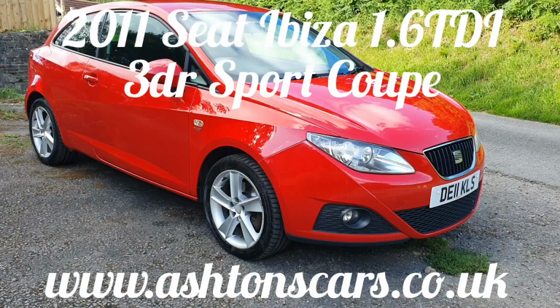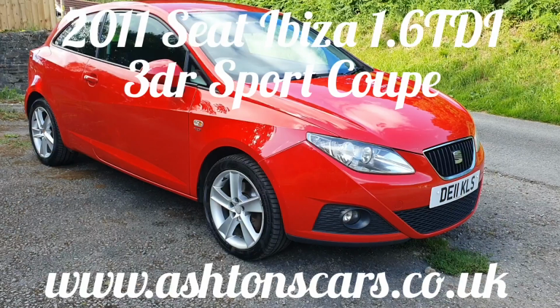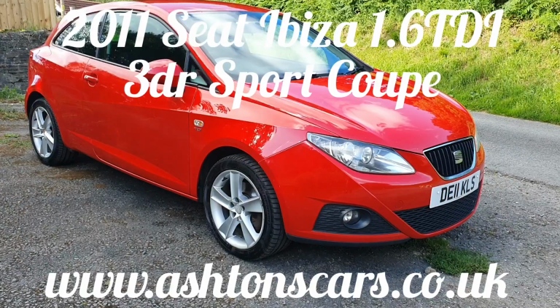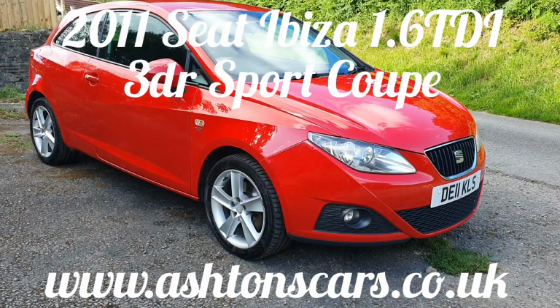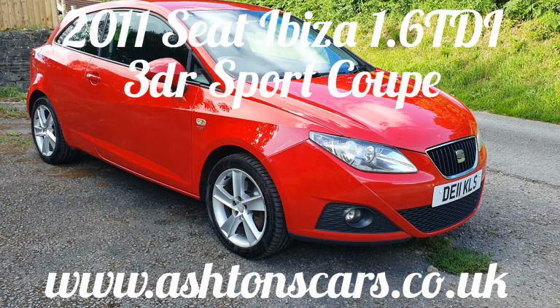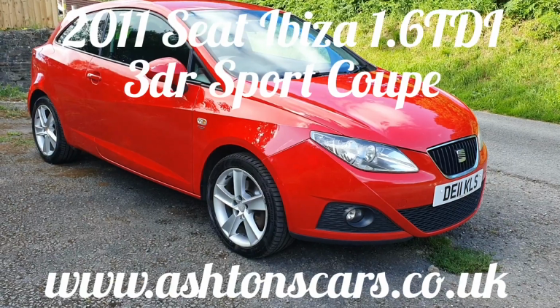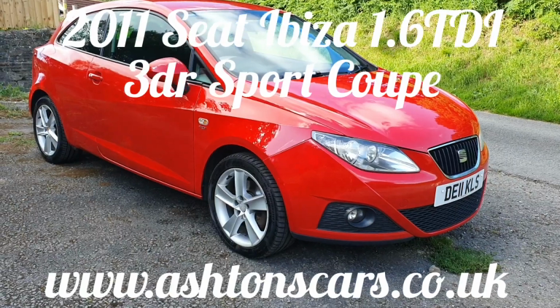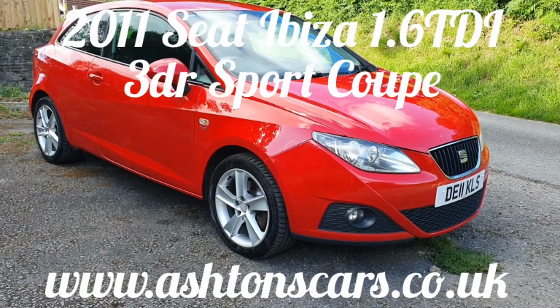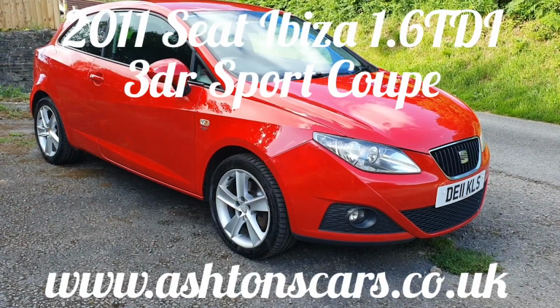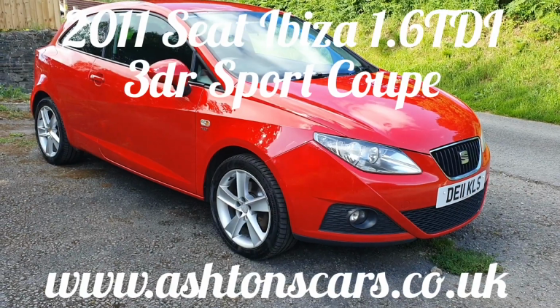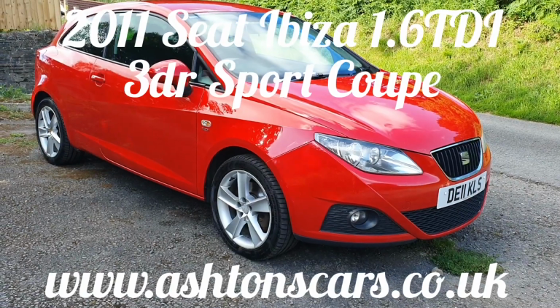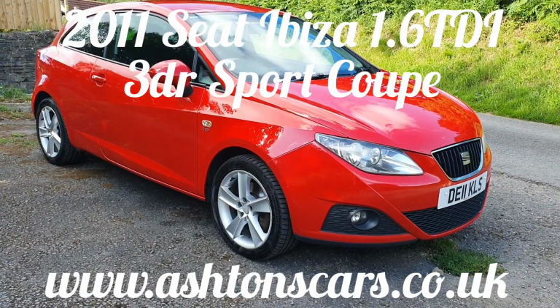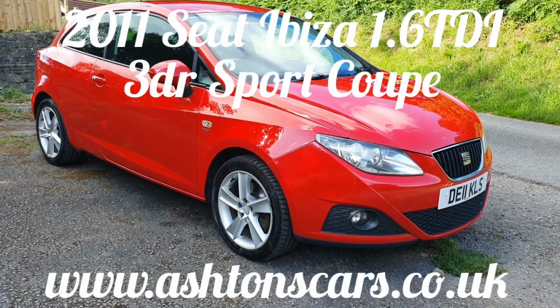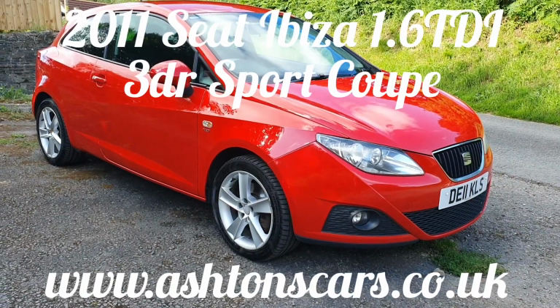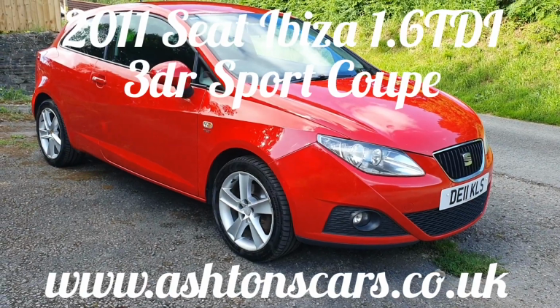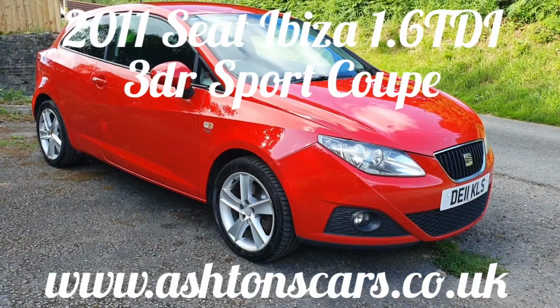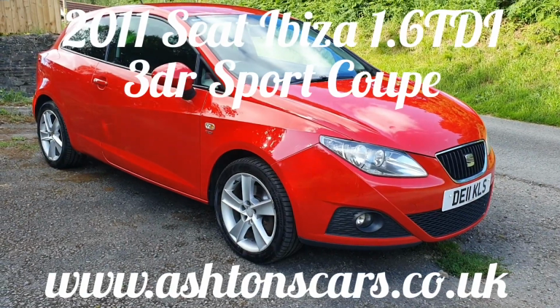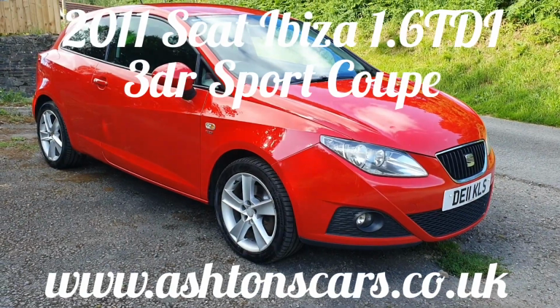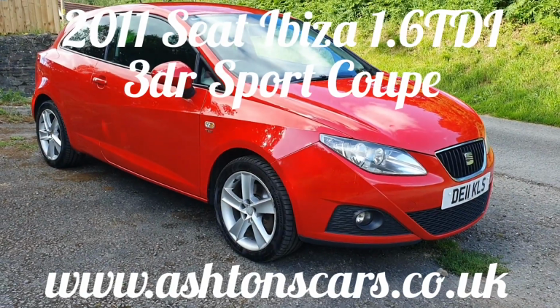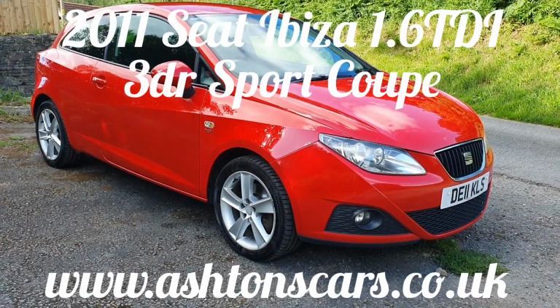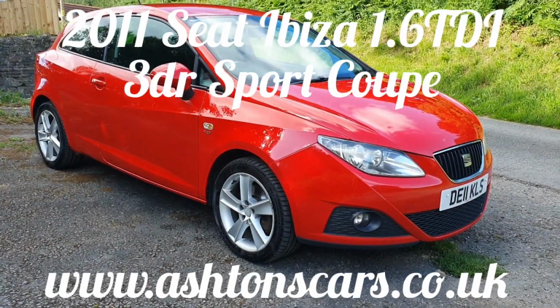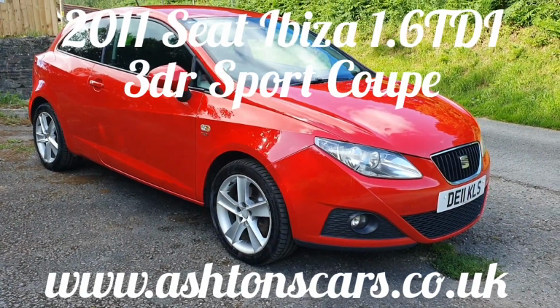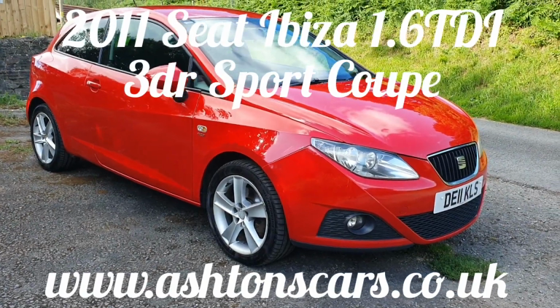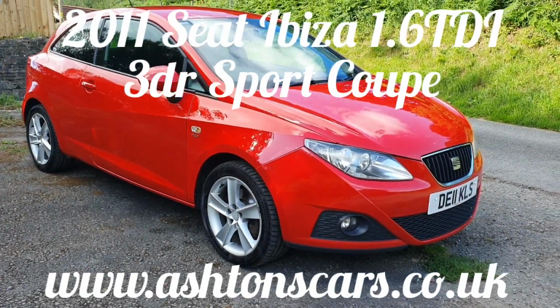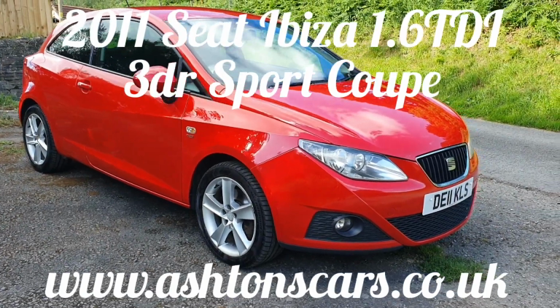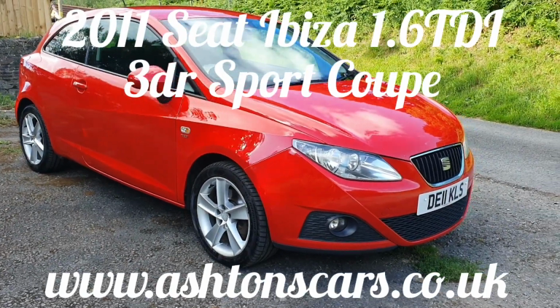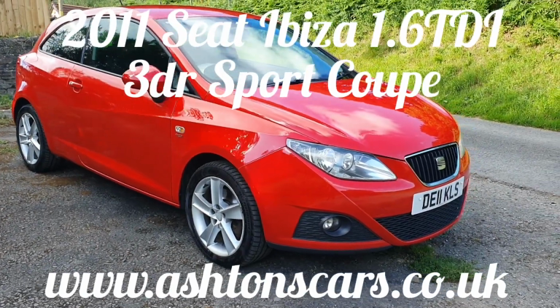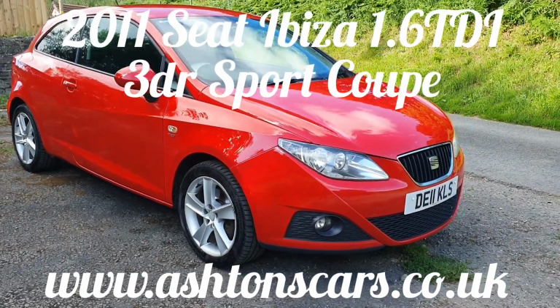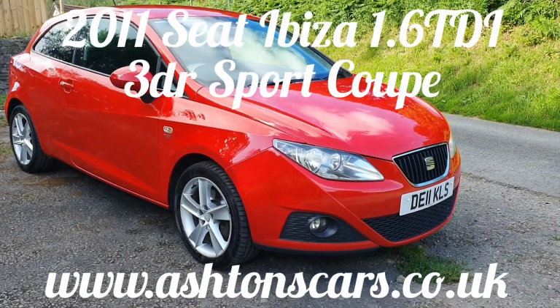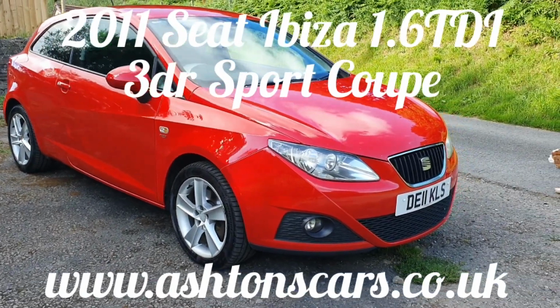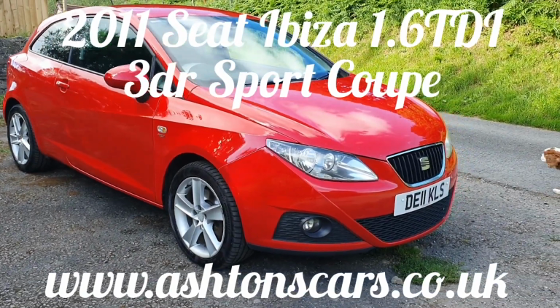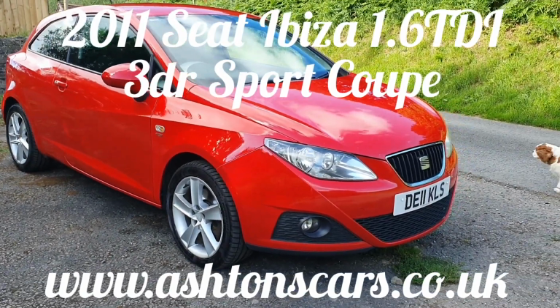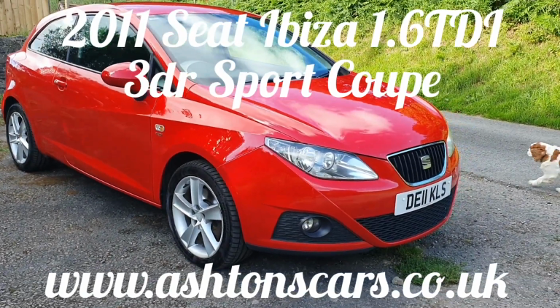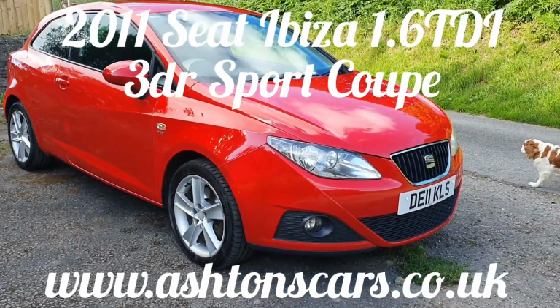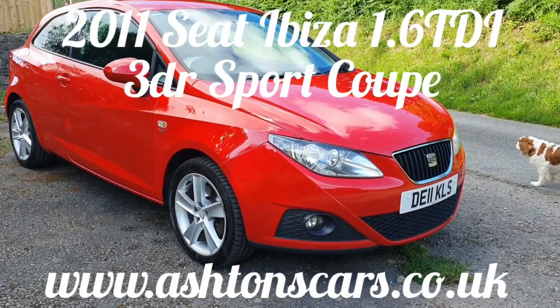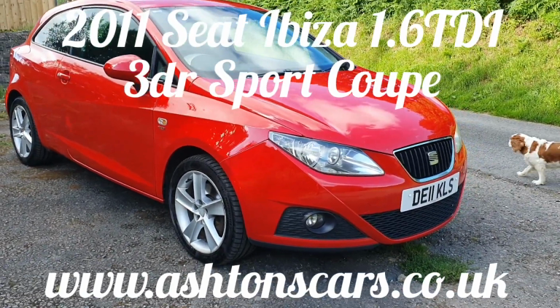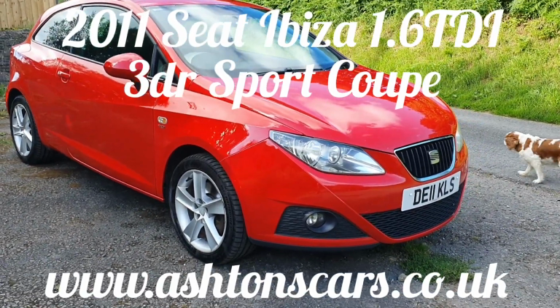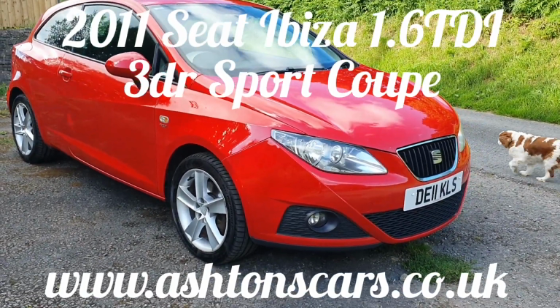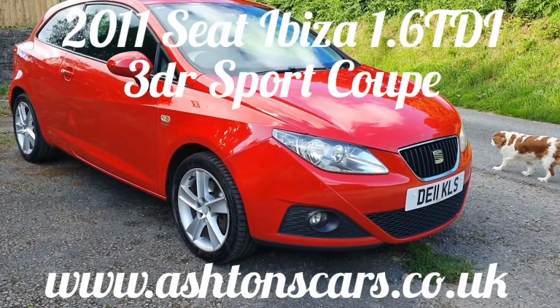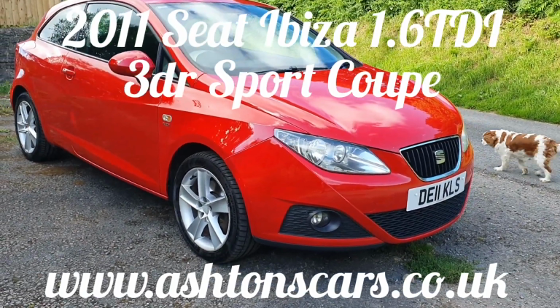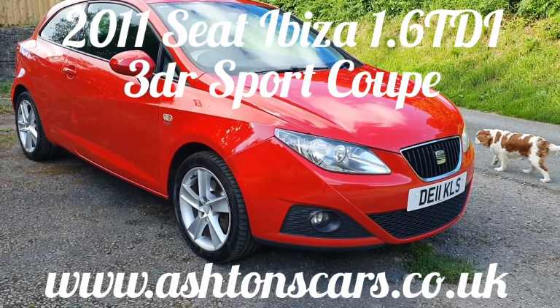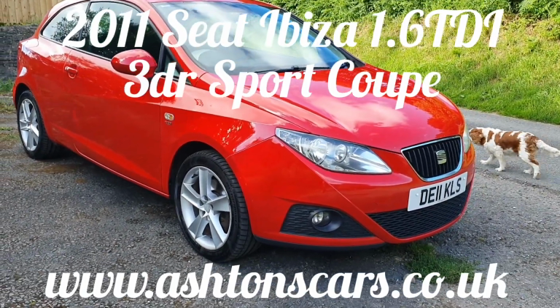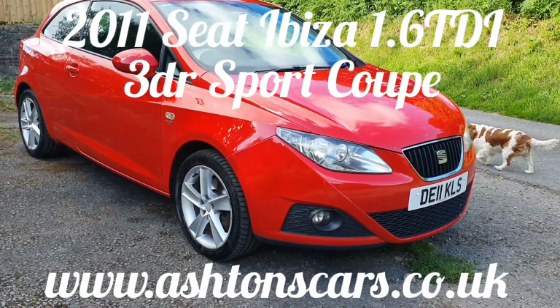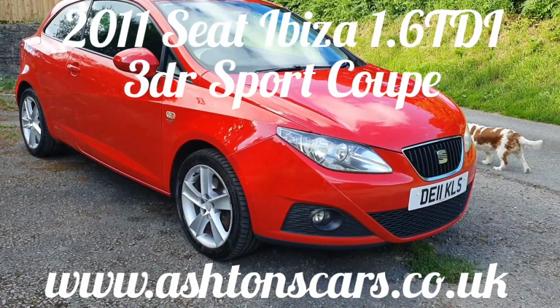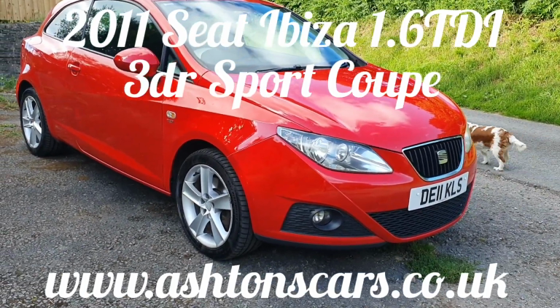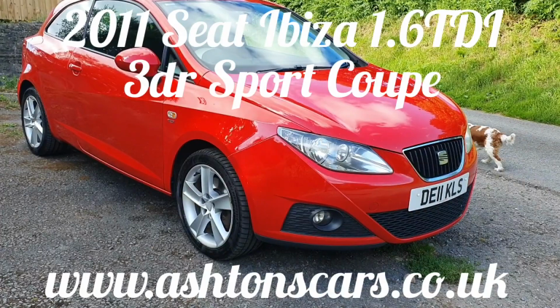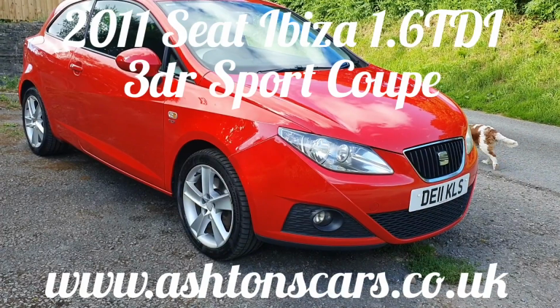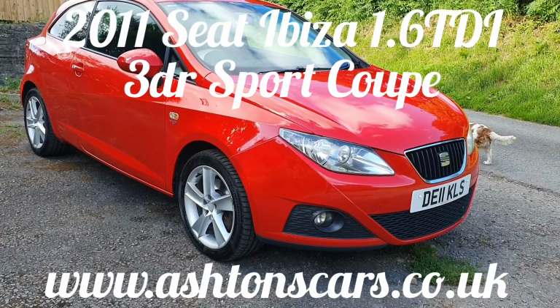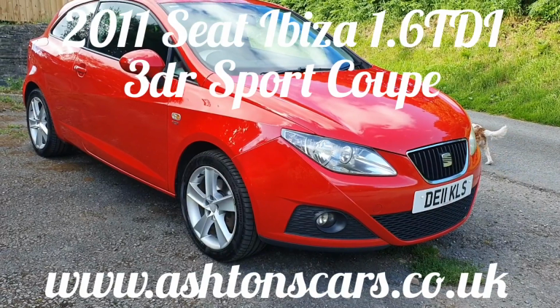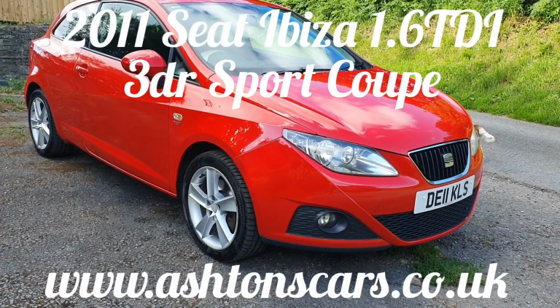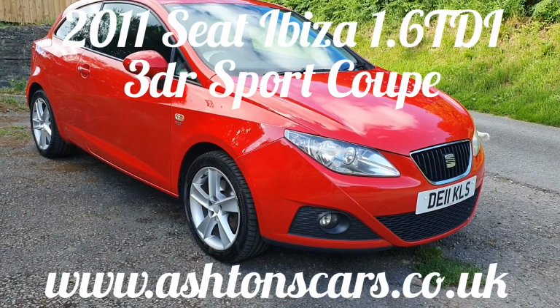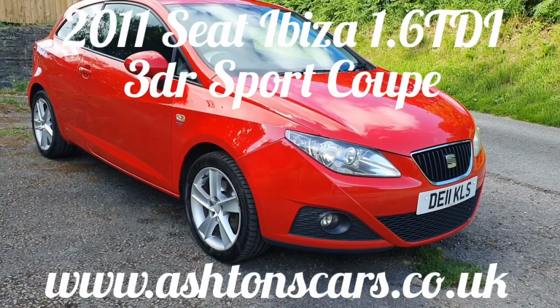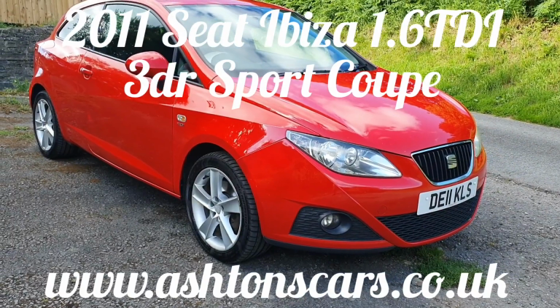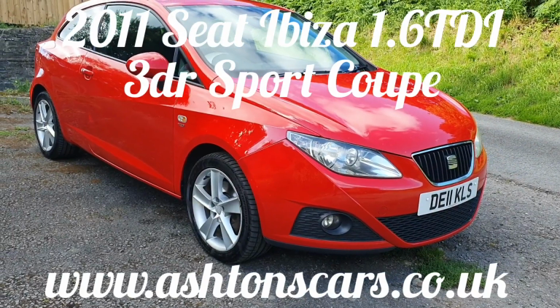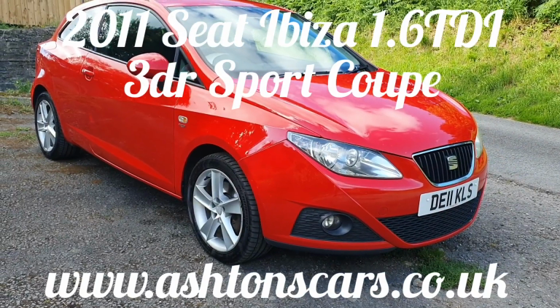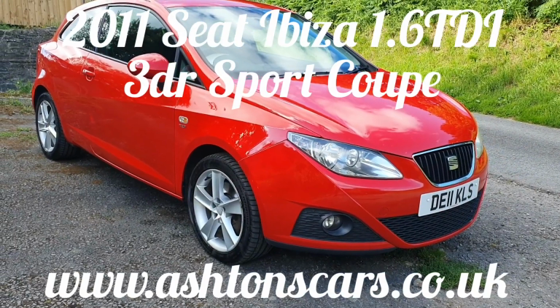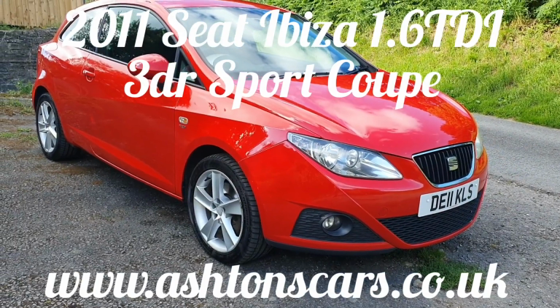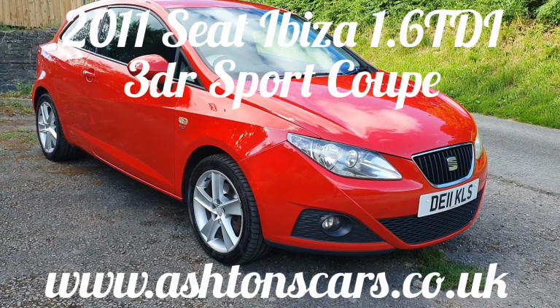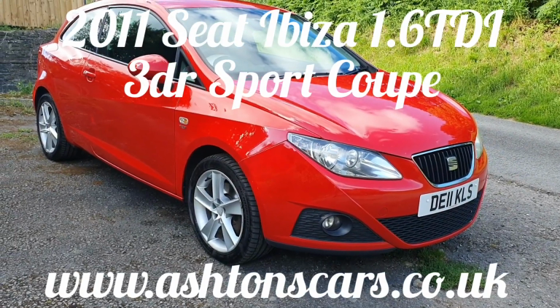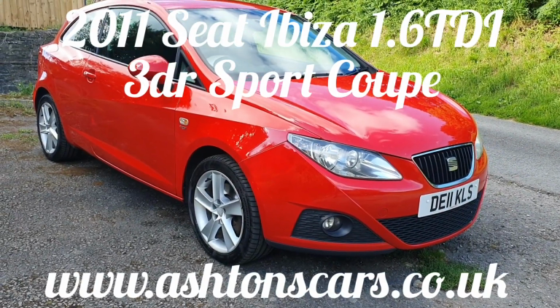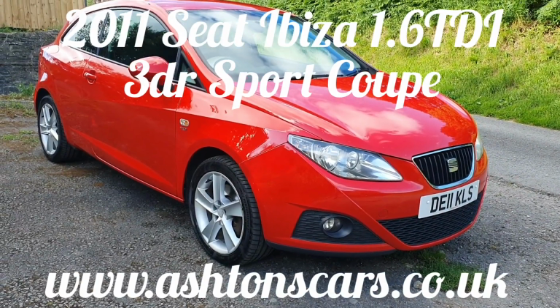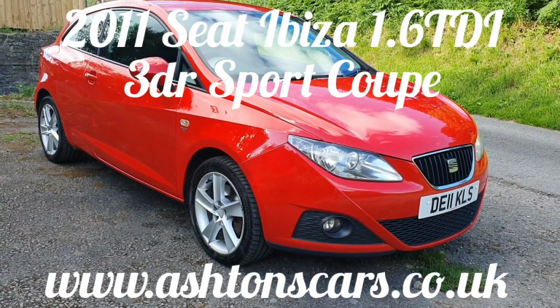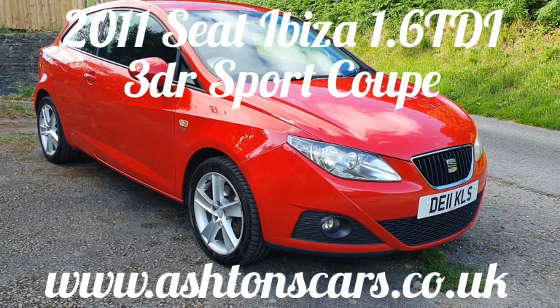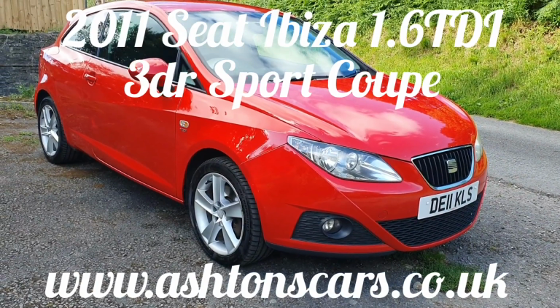Hi folks and thanks for joining me today. This is Peter Ashton's Cars doing a quick video walk around of this, our Seat Ibiza.